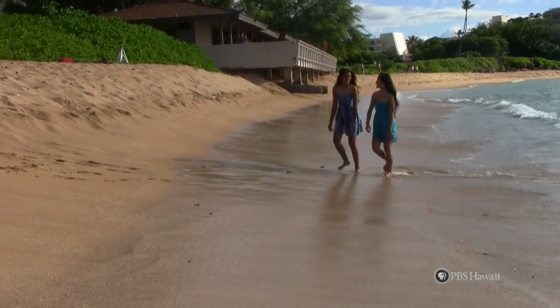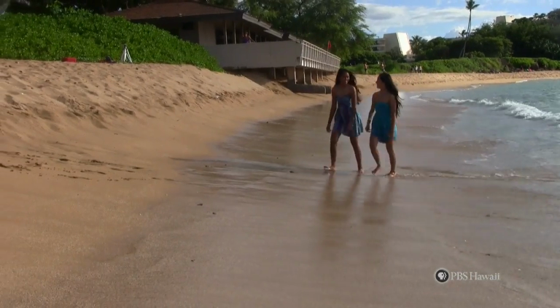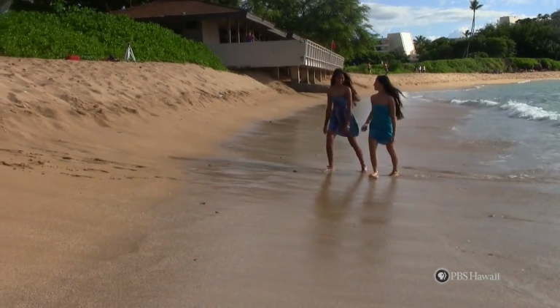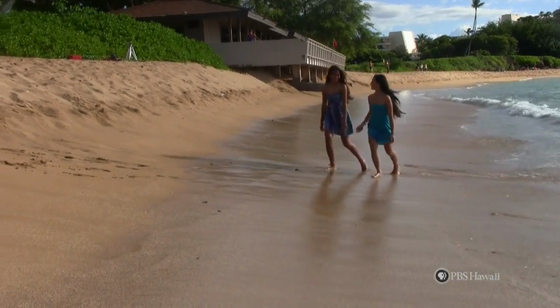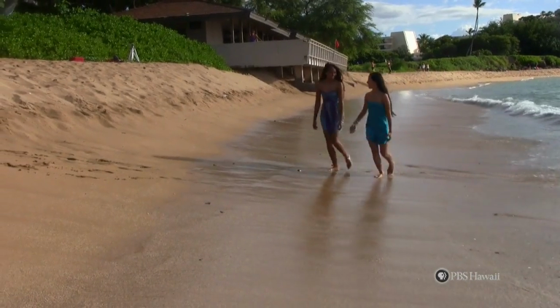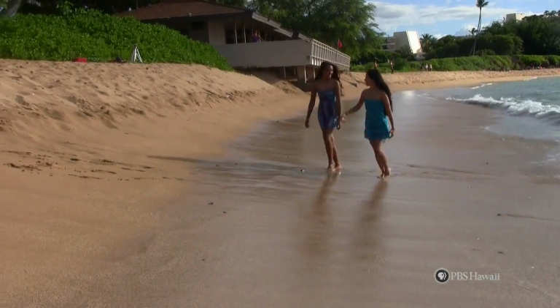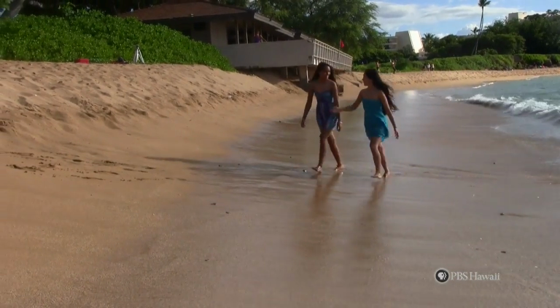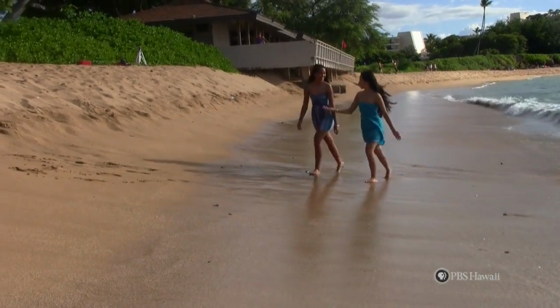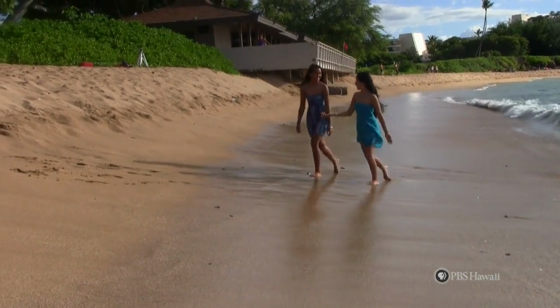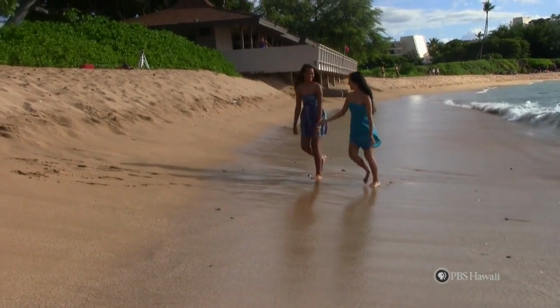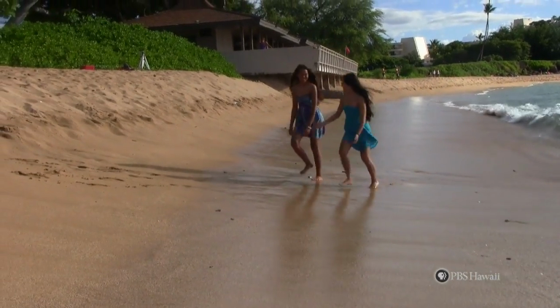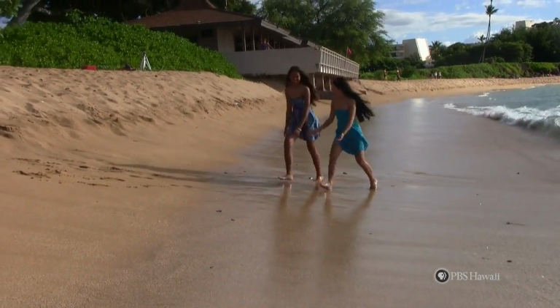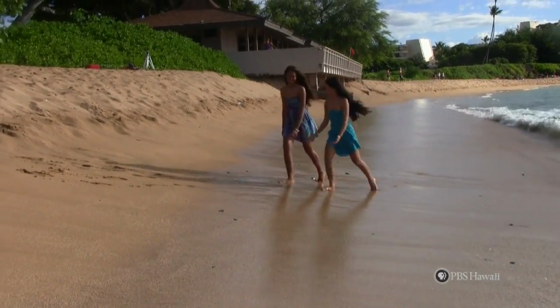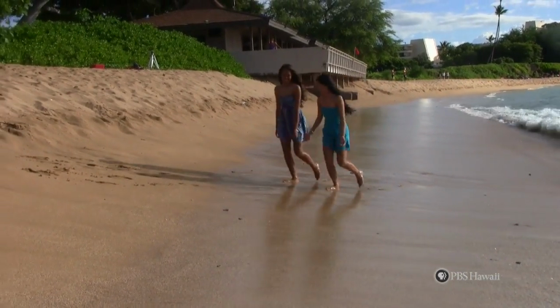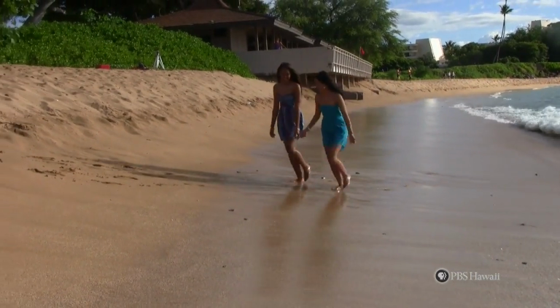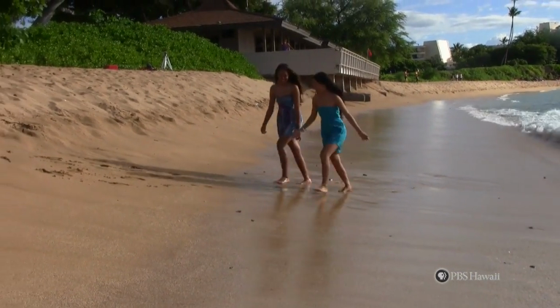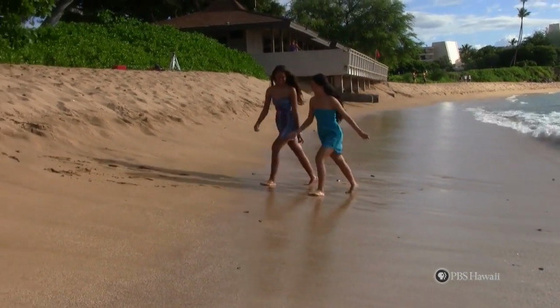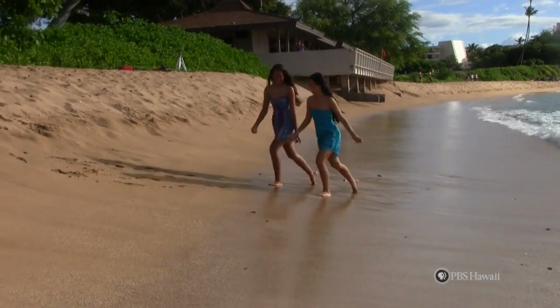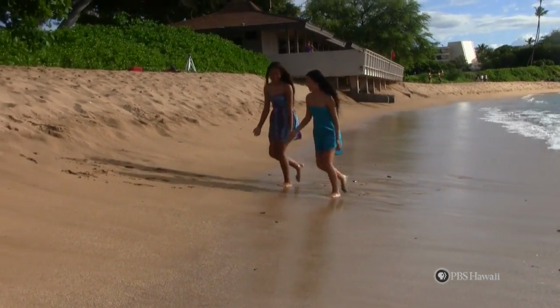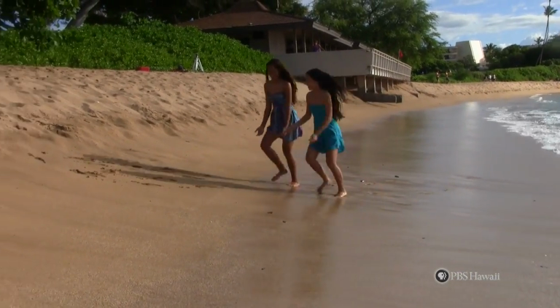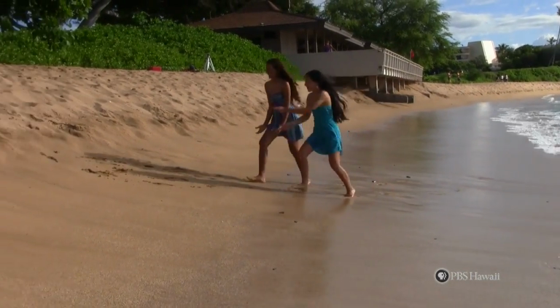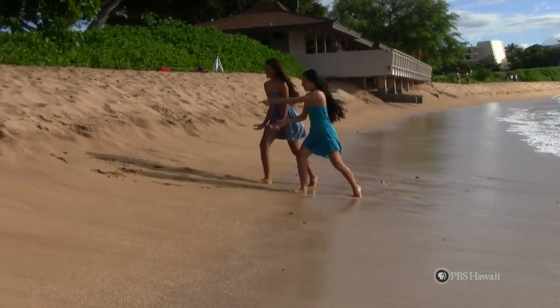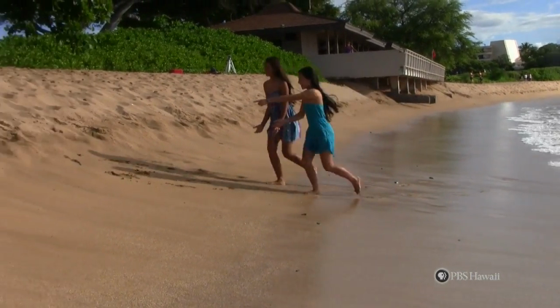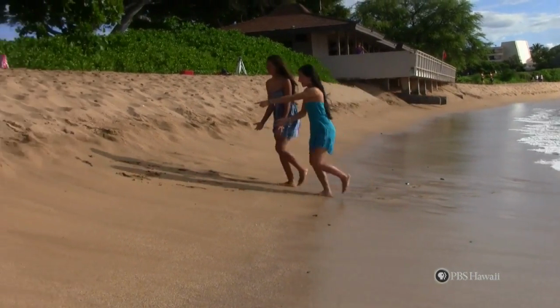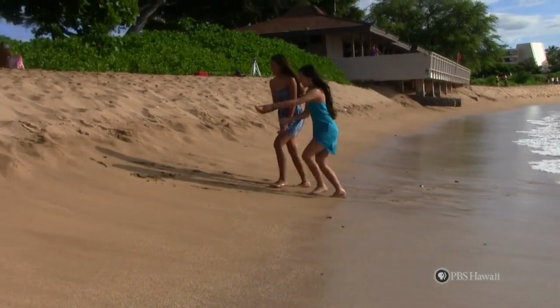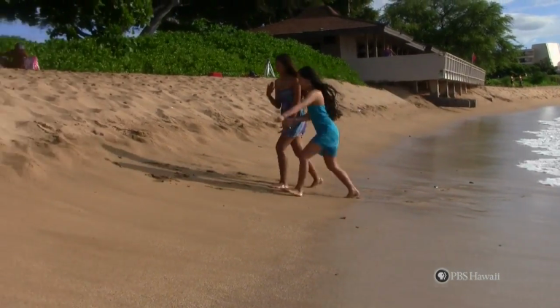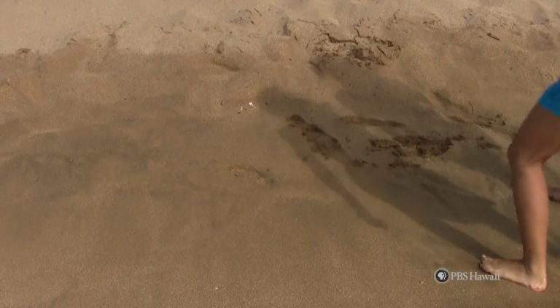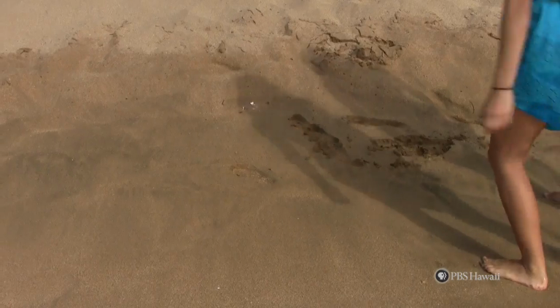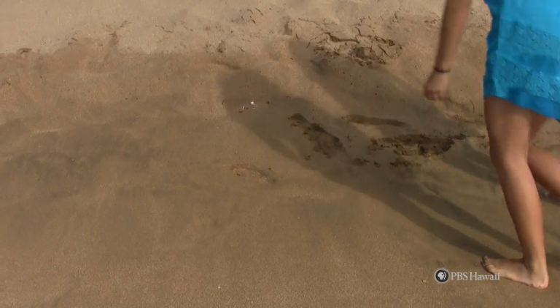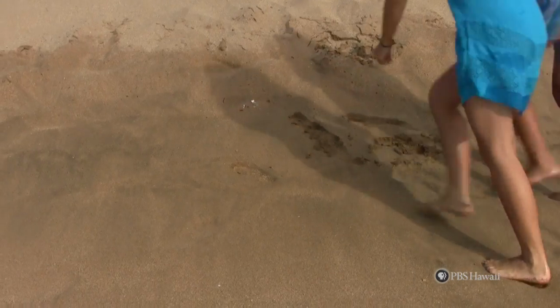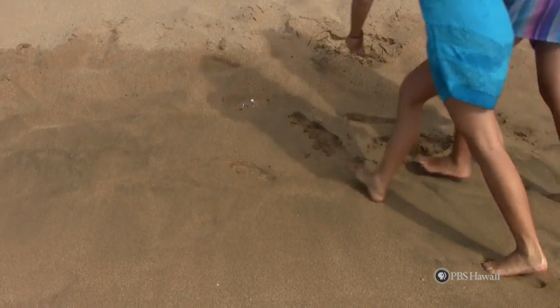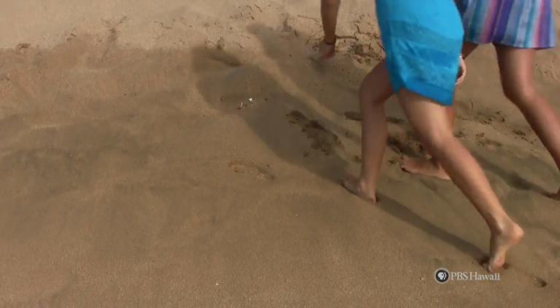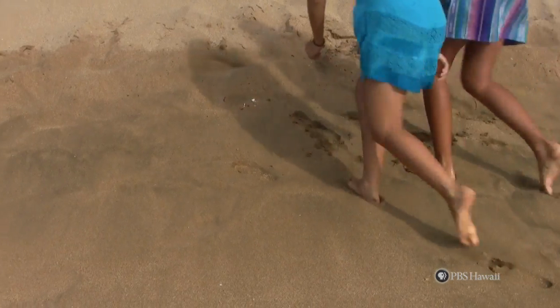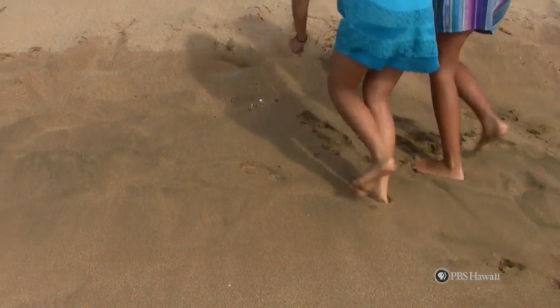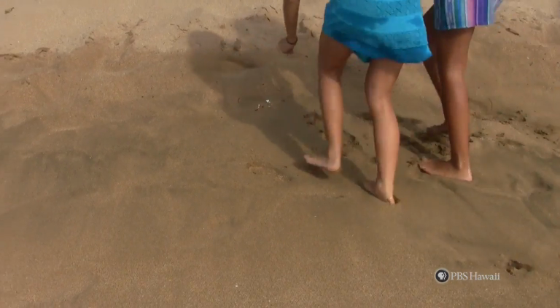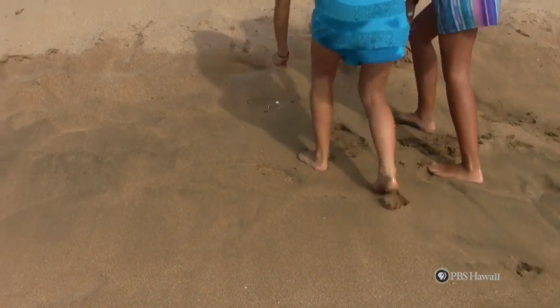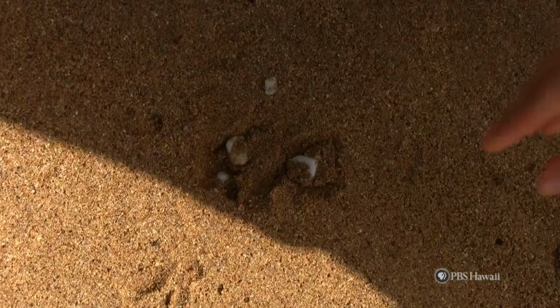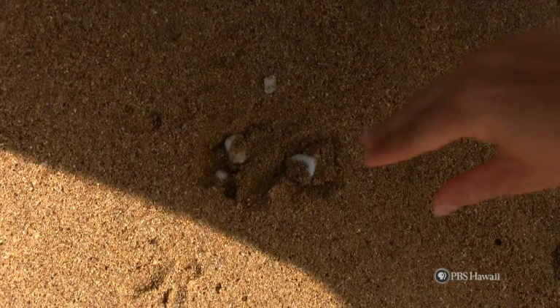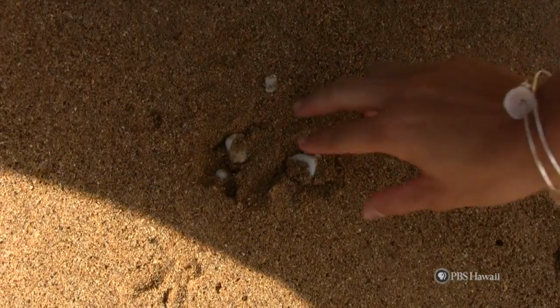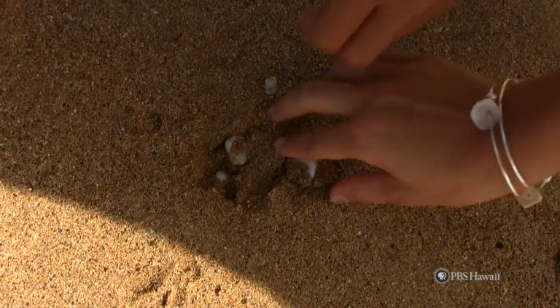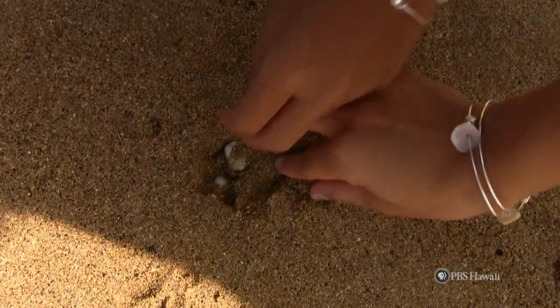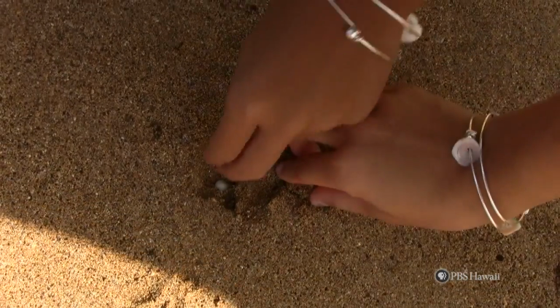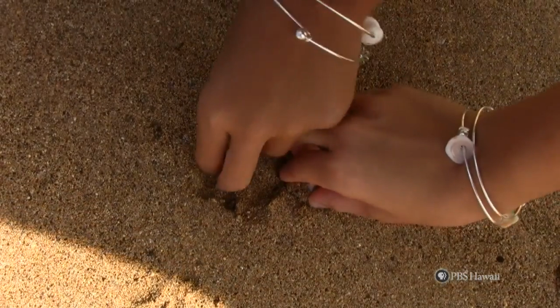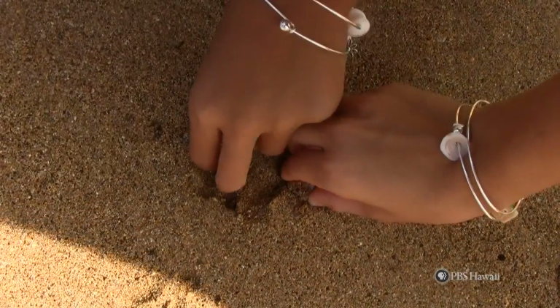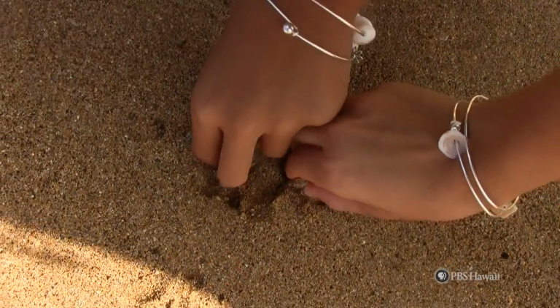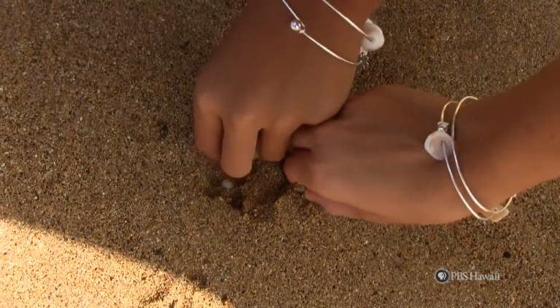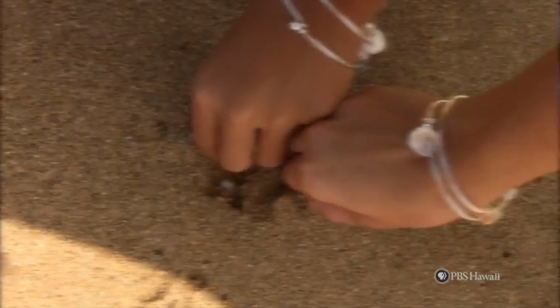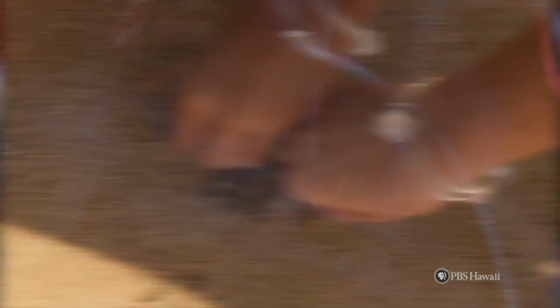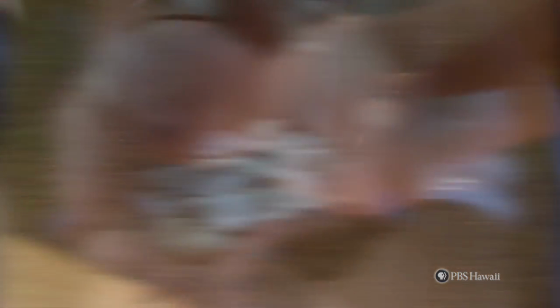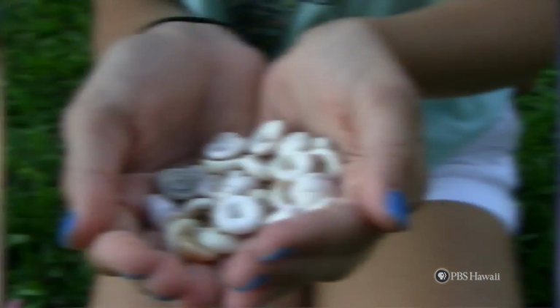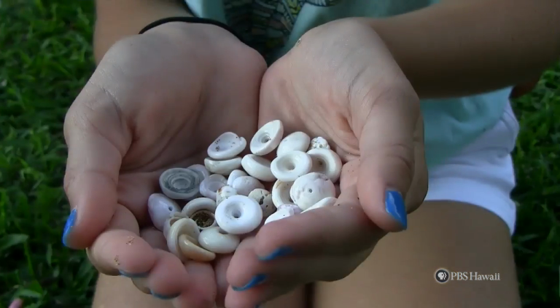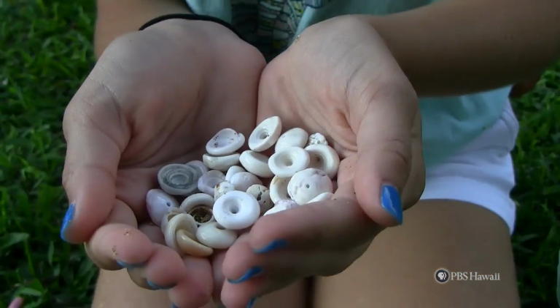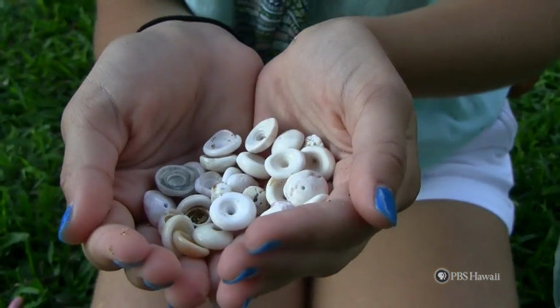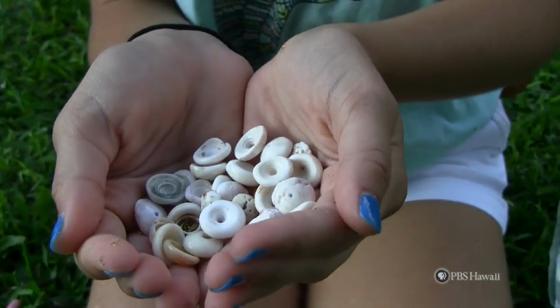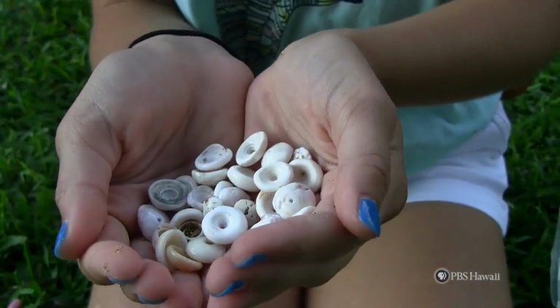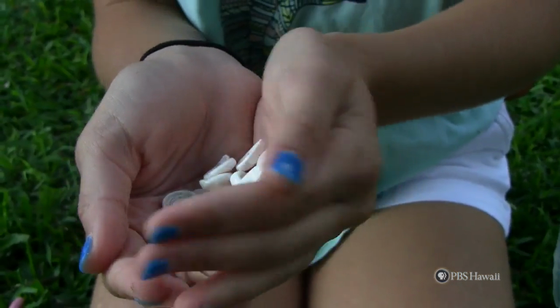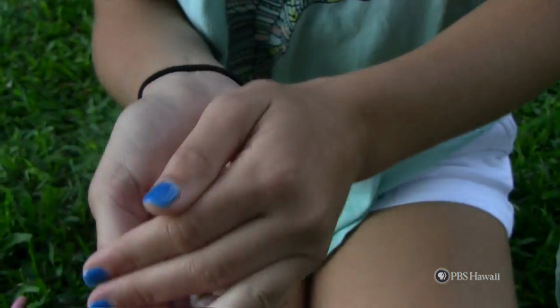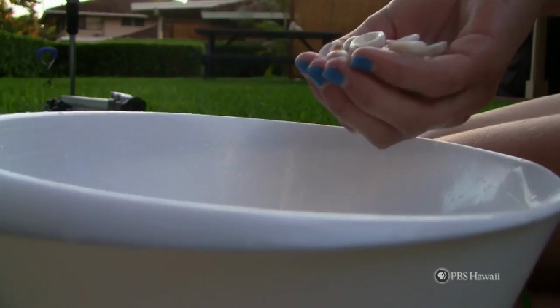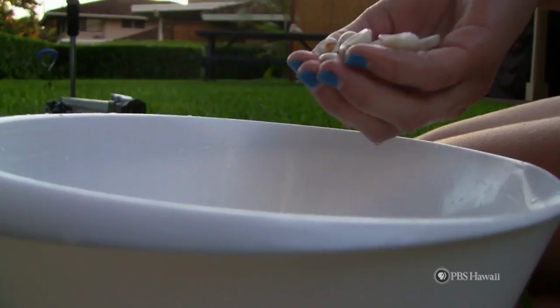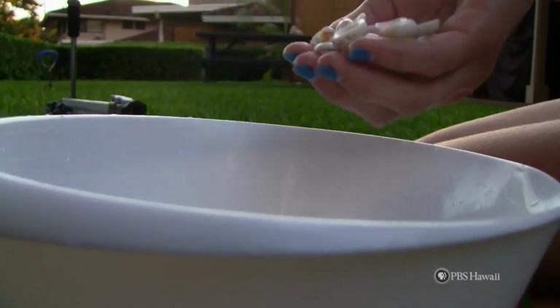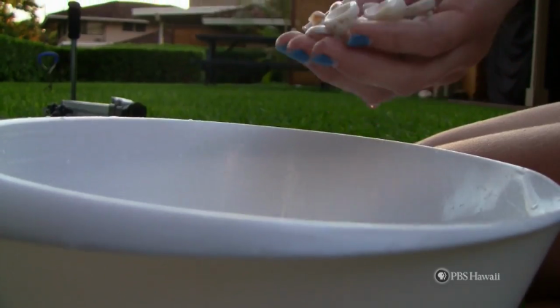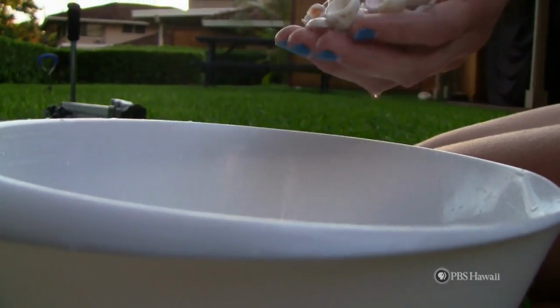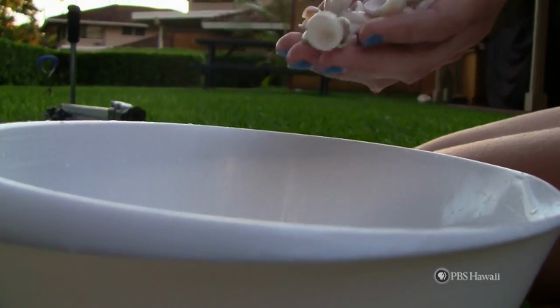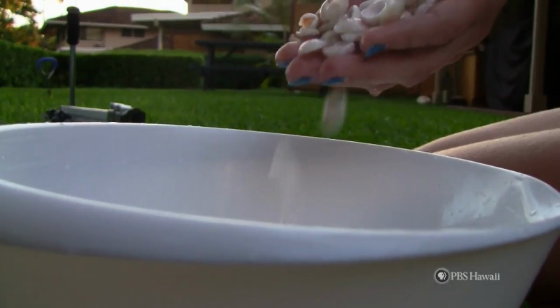First, walk the beach to find scattered puka shells. Then, take them home and clean them with bleach and water.